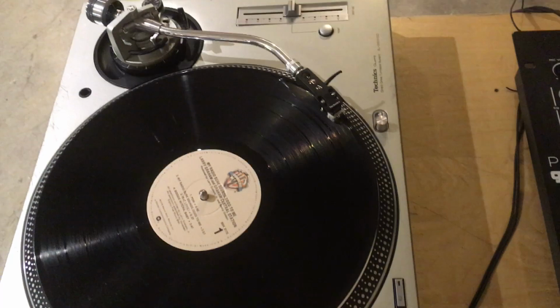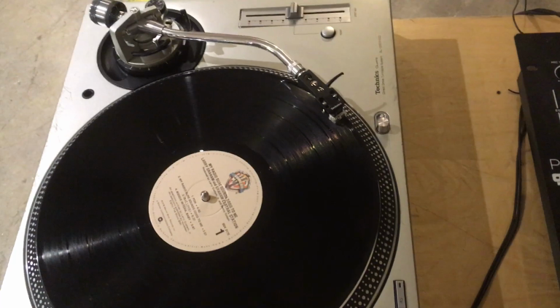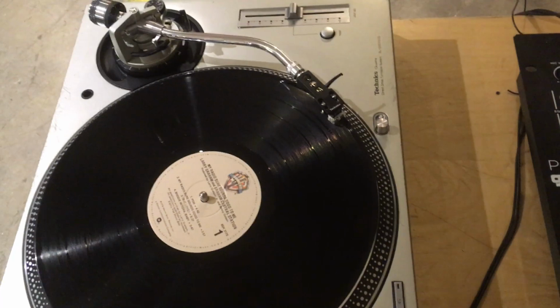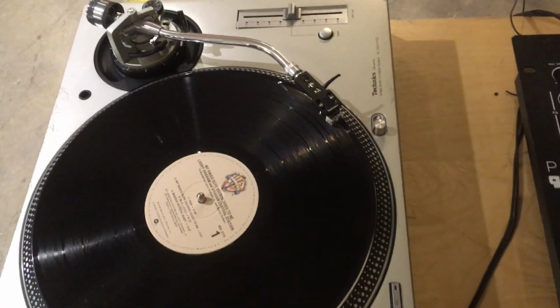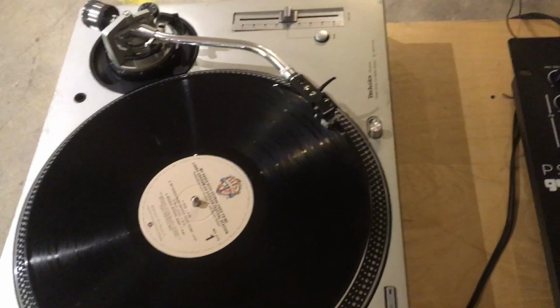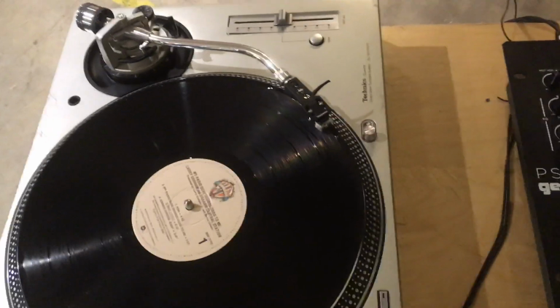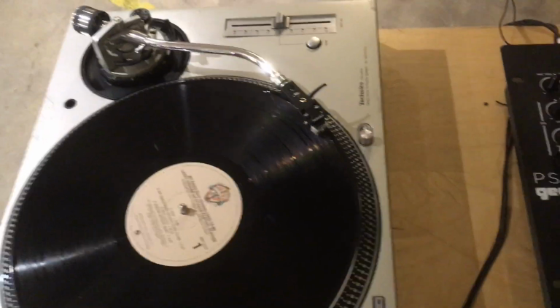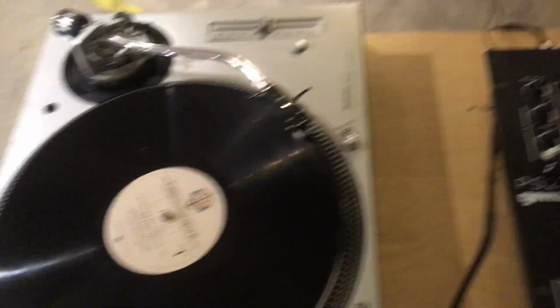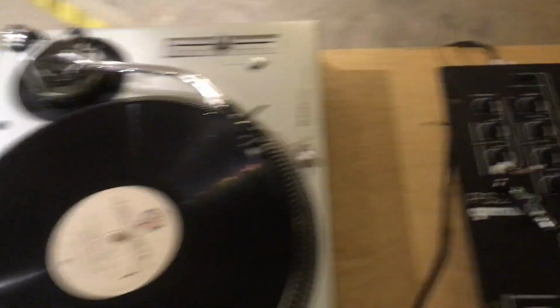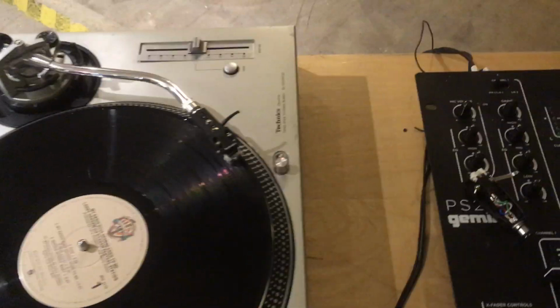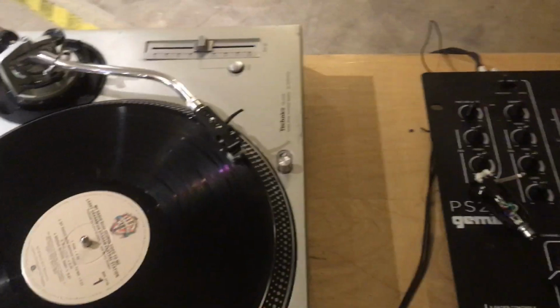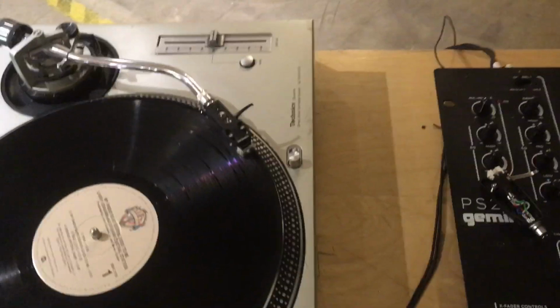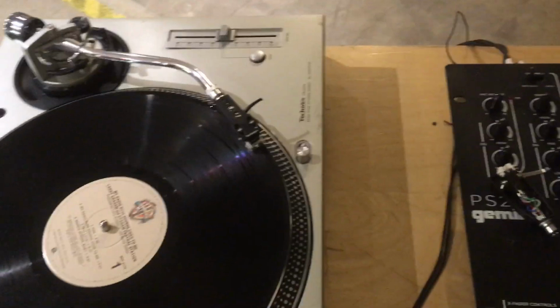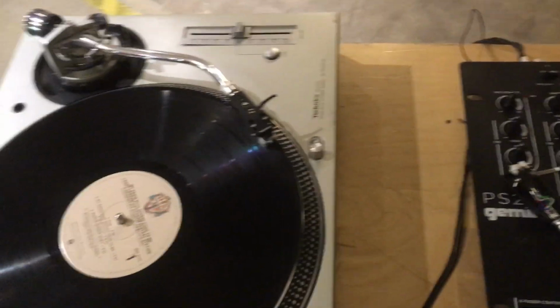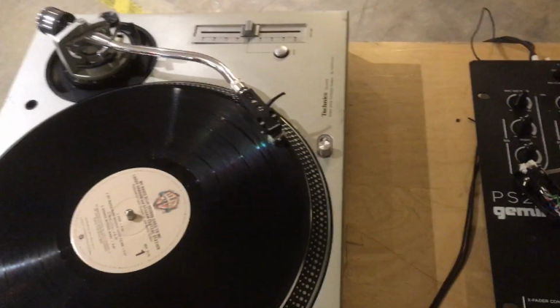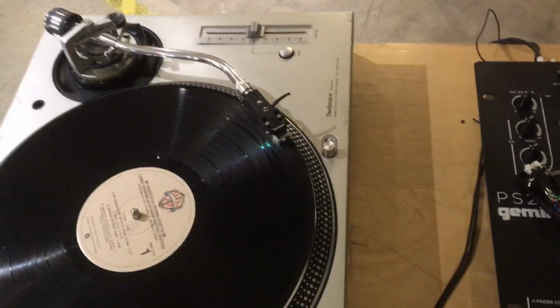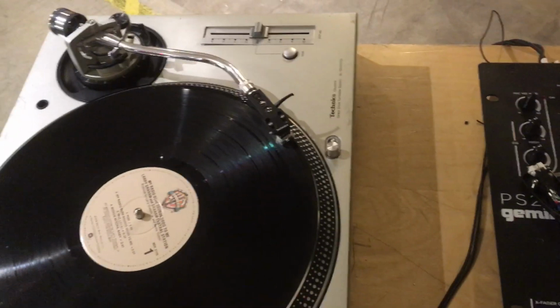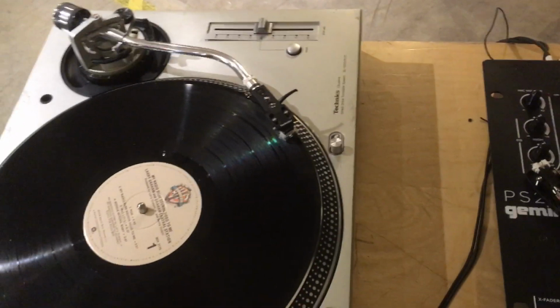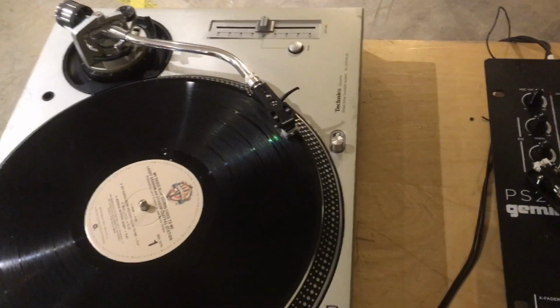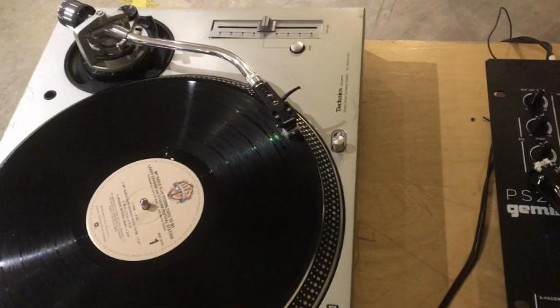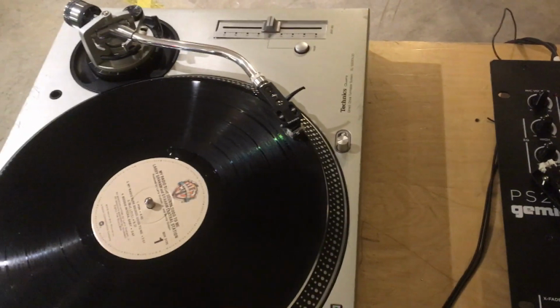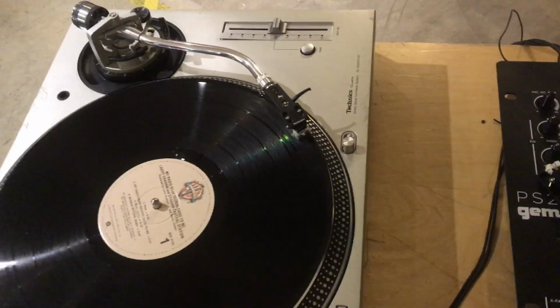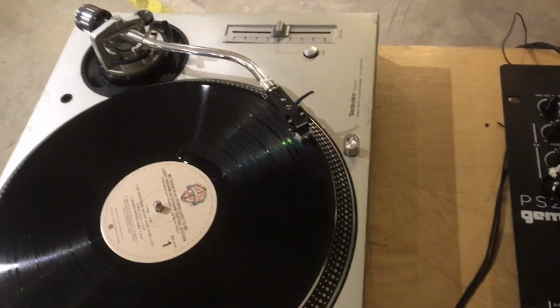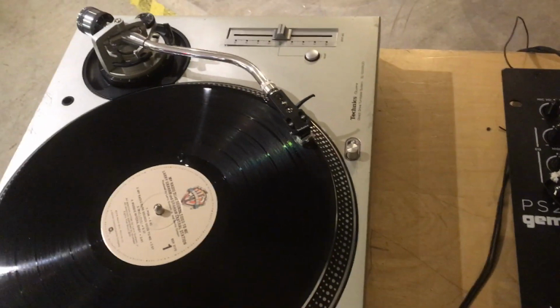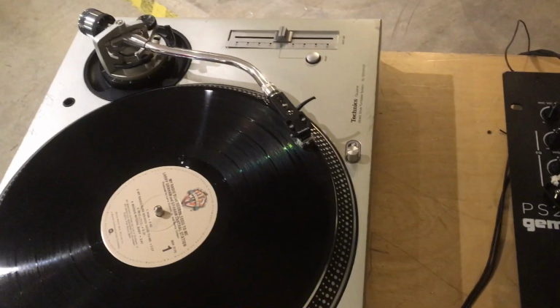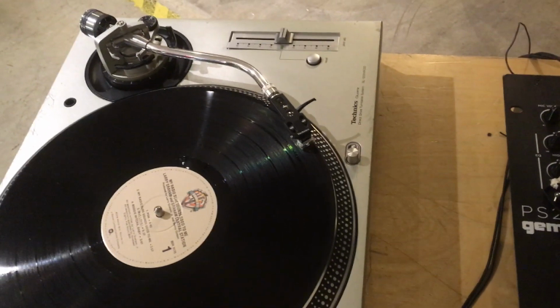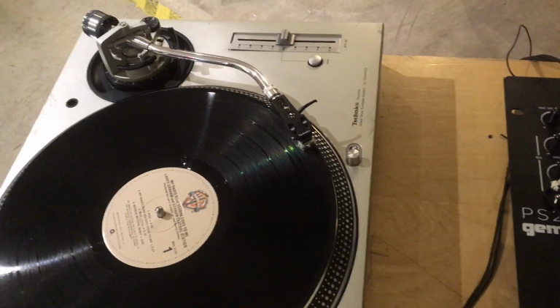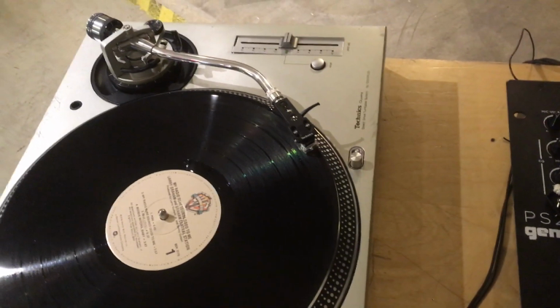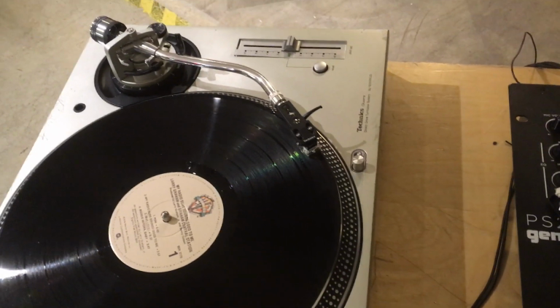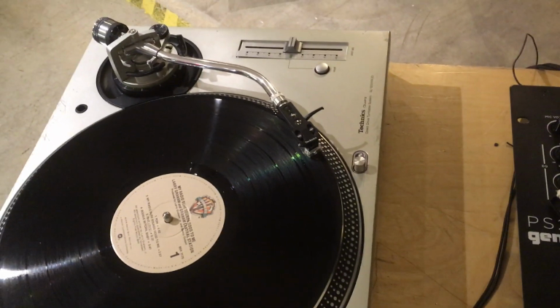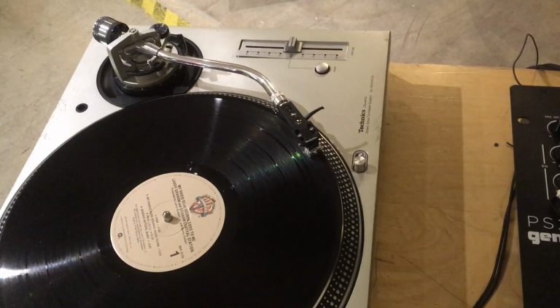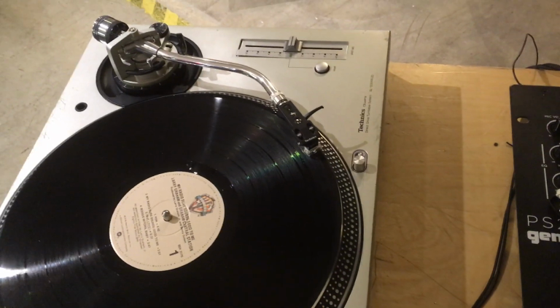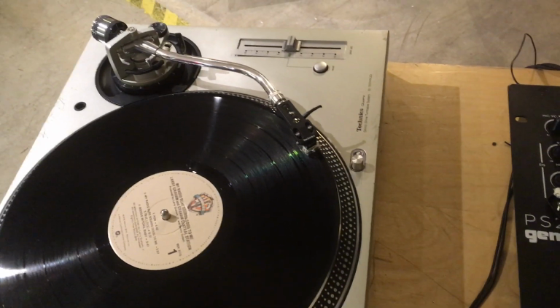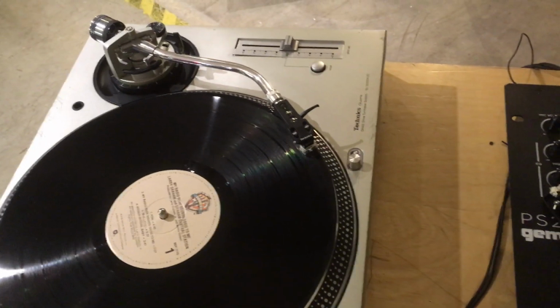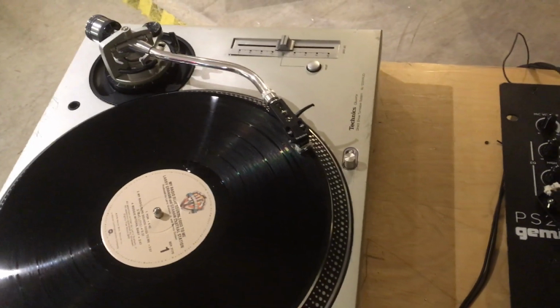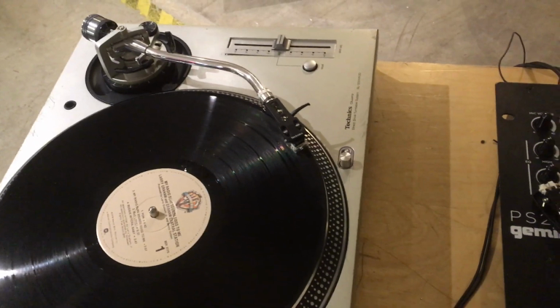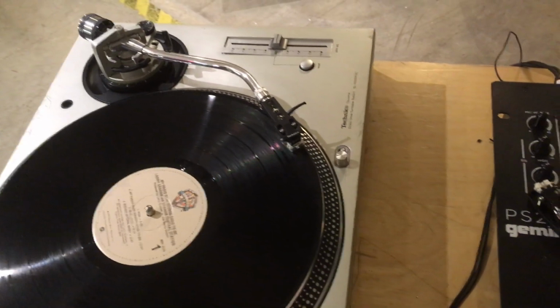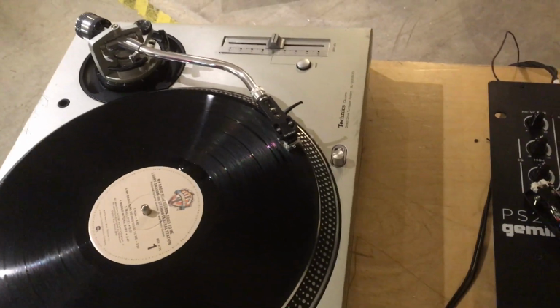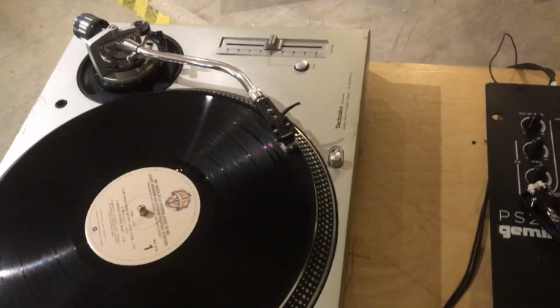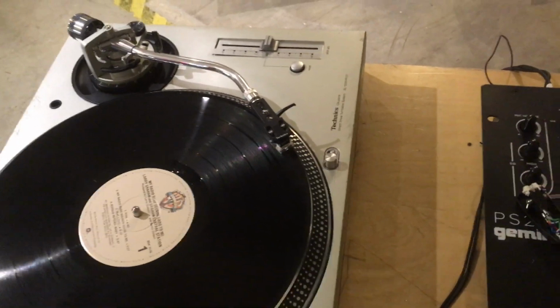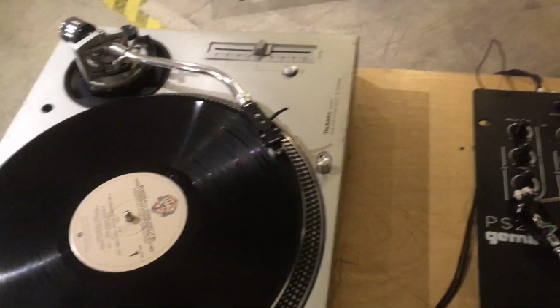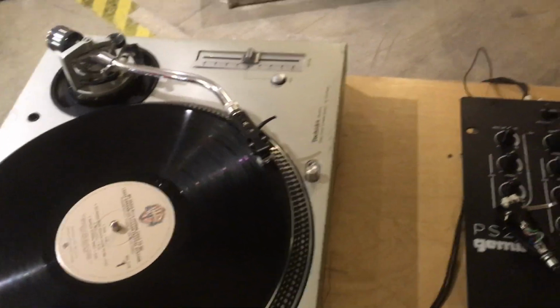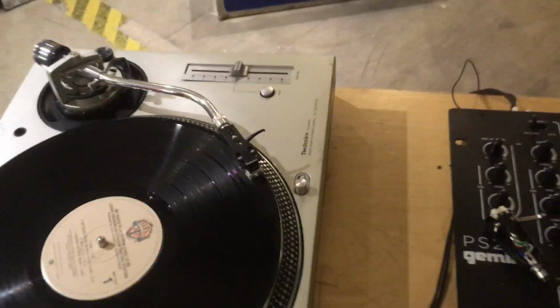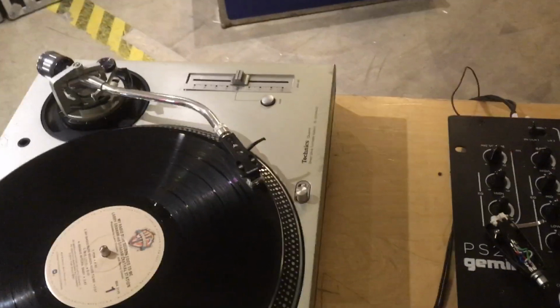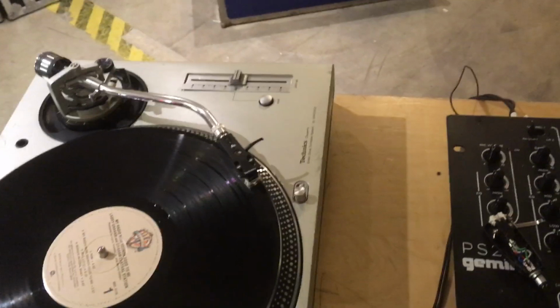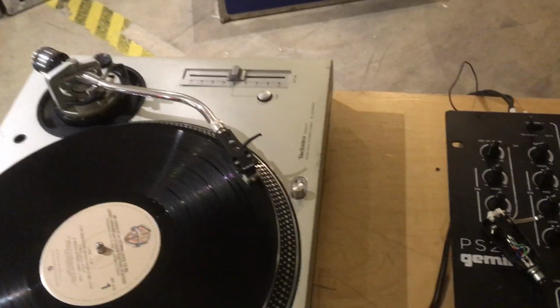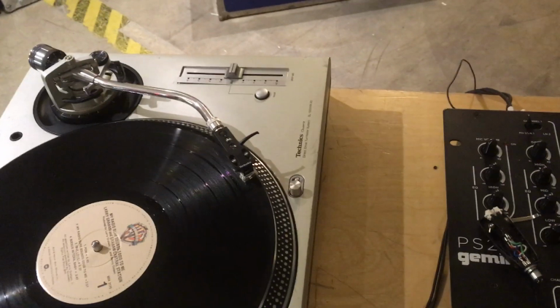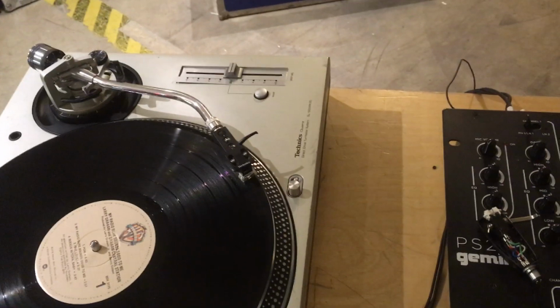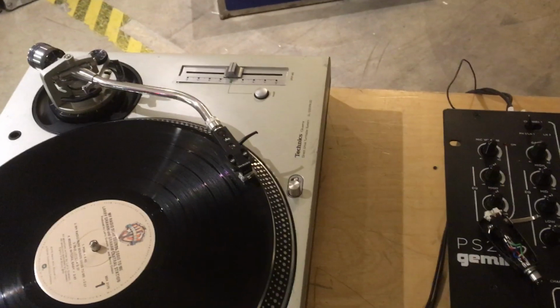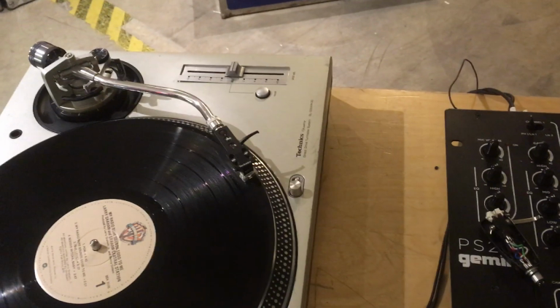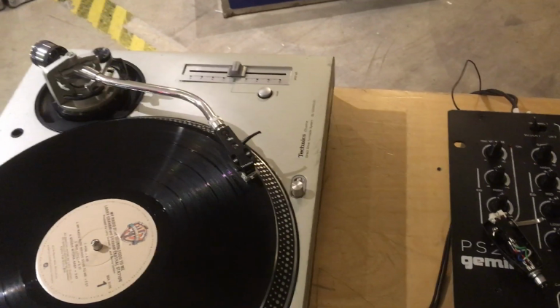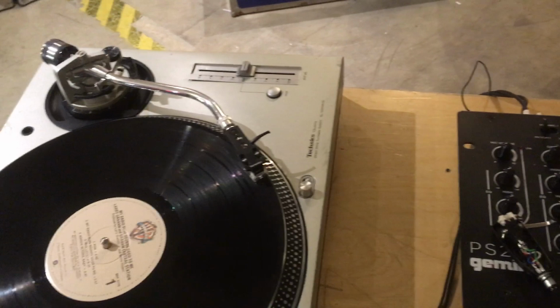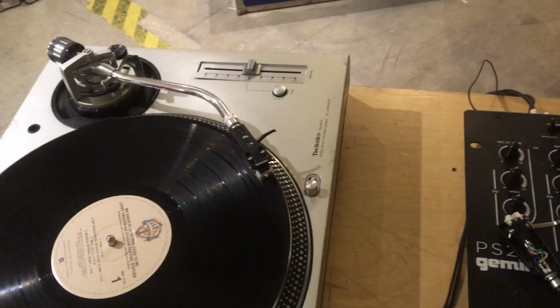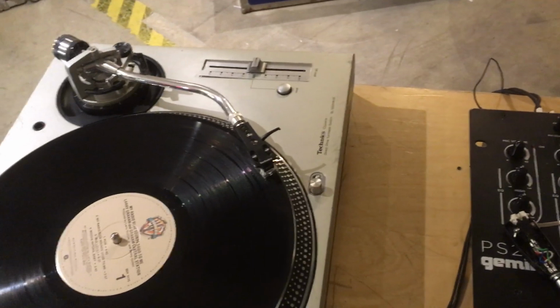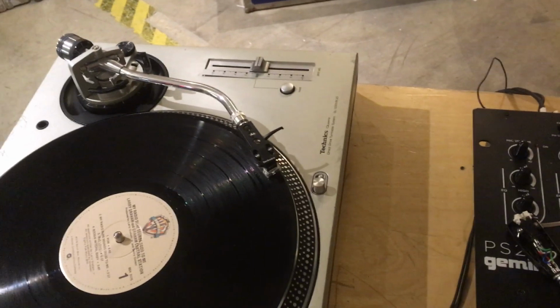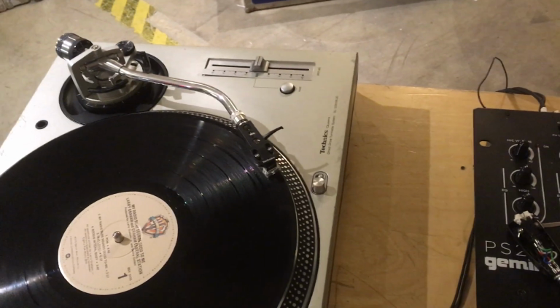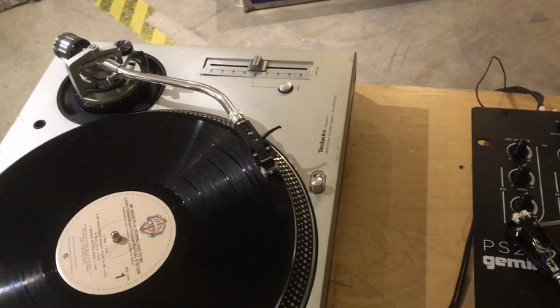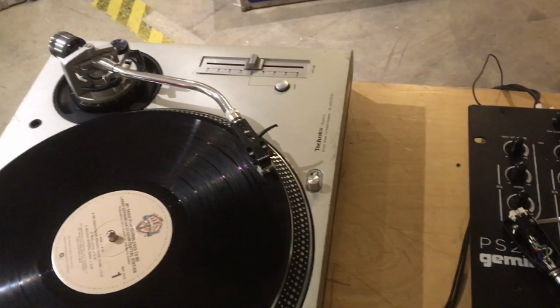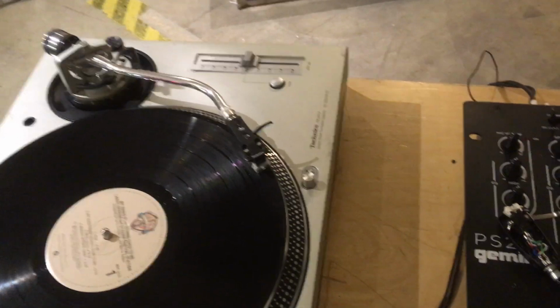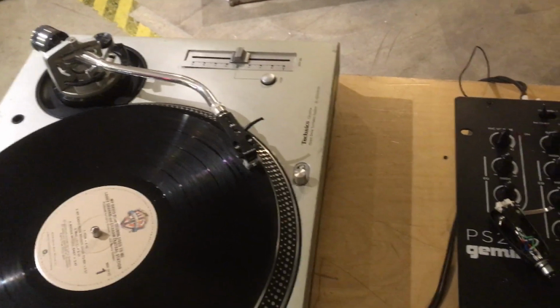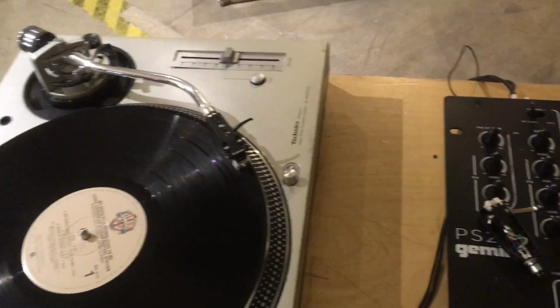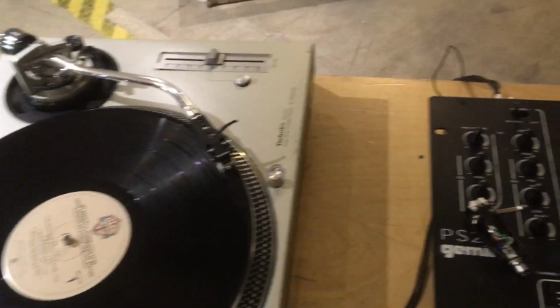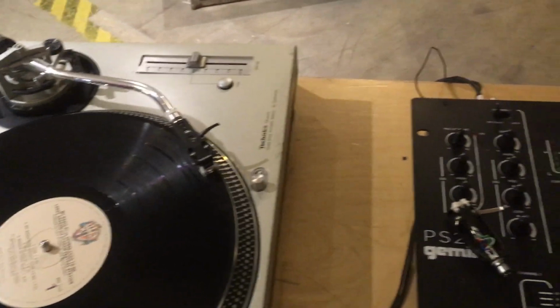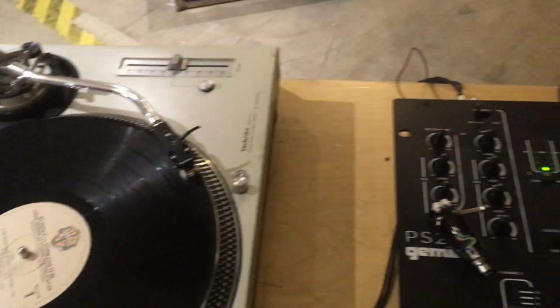Hey, this is John from DJ Fix, just going over a typical problem that we see a lot here, which is you get audio out of one channel.